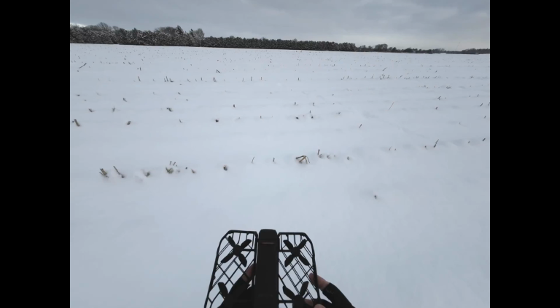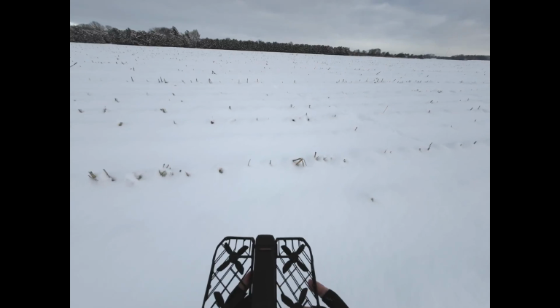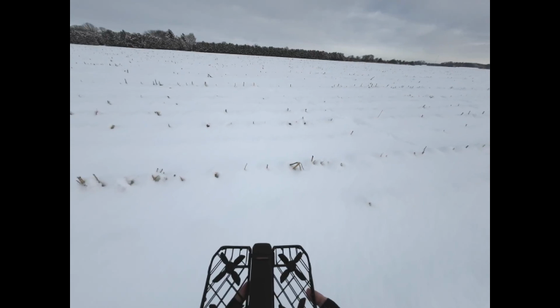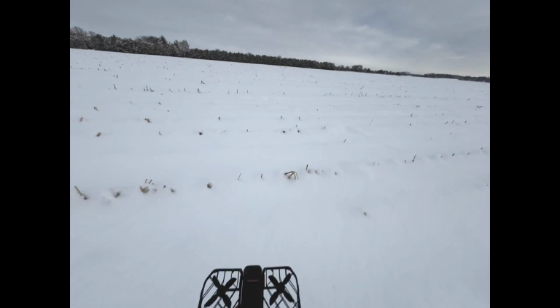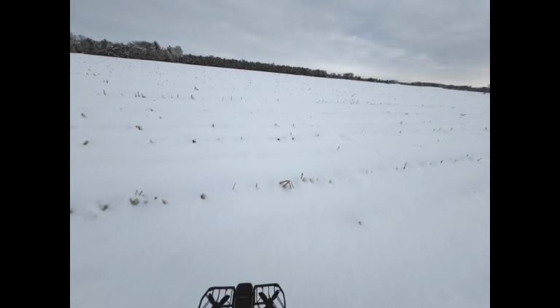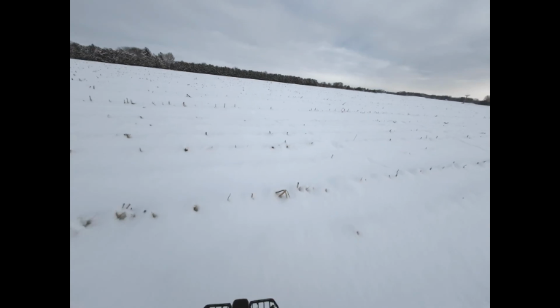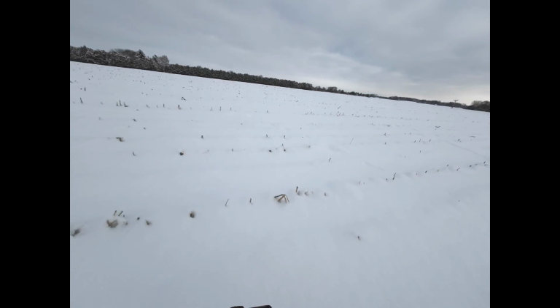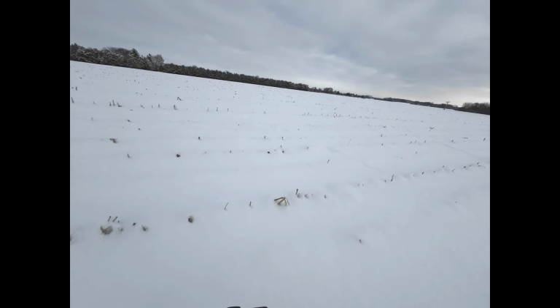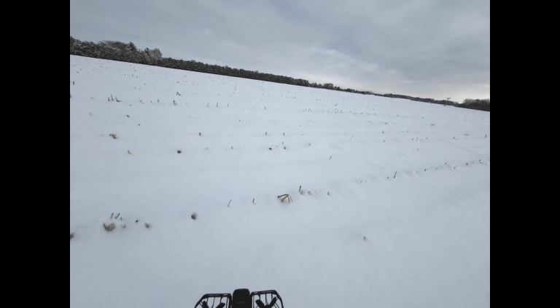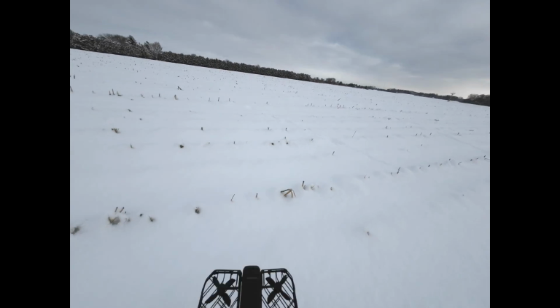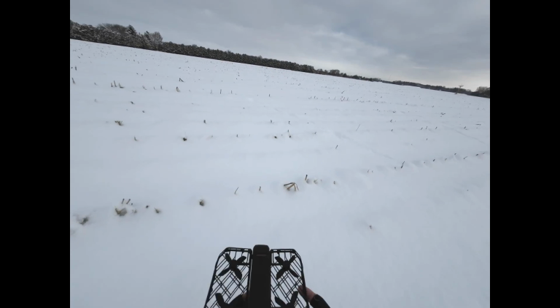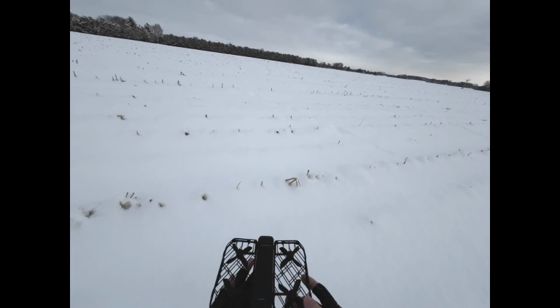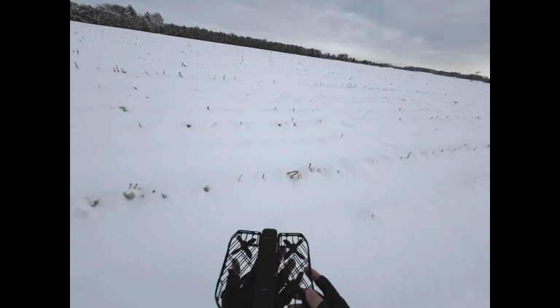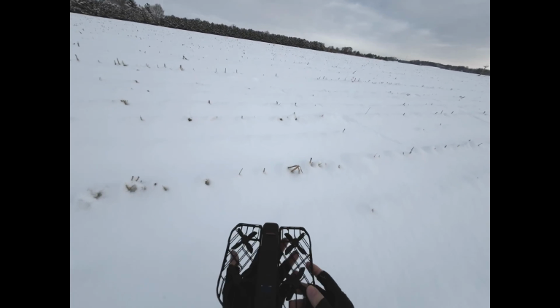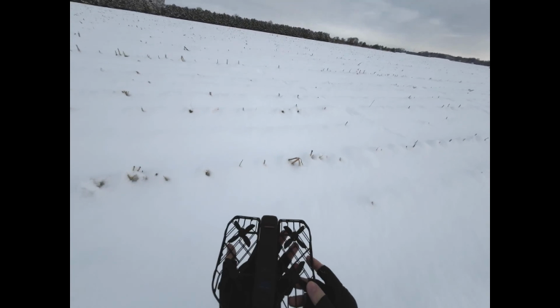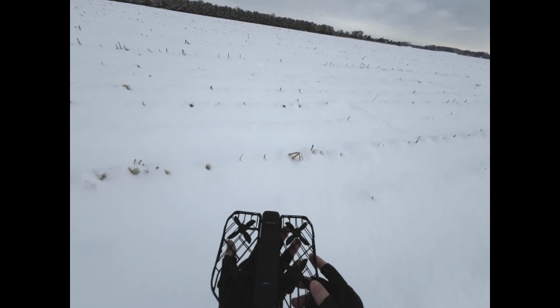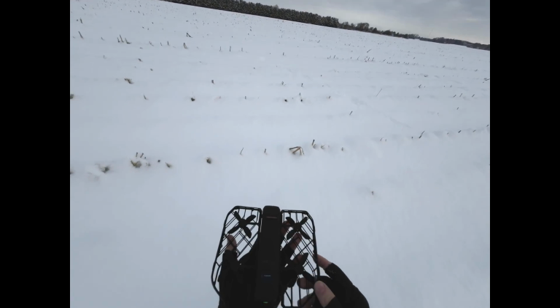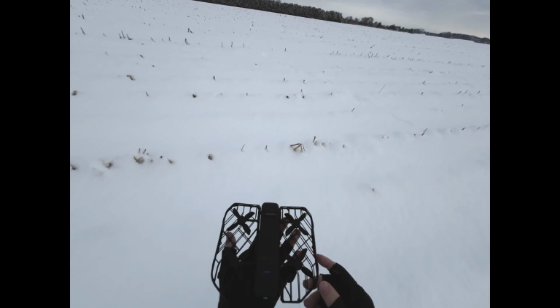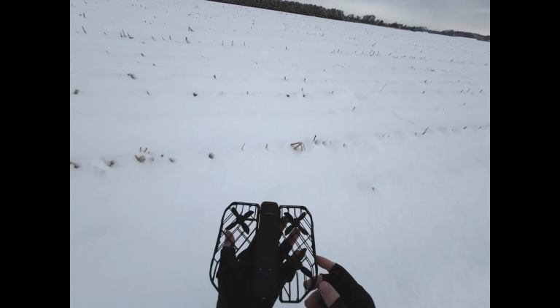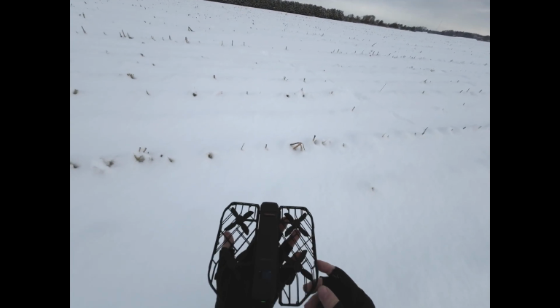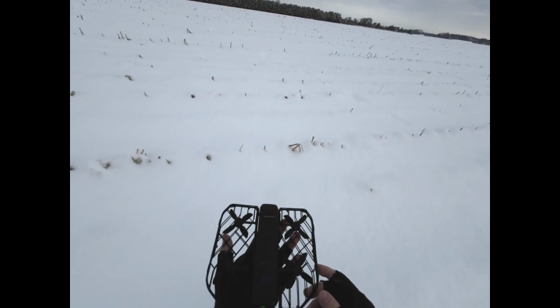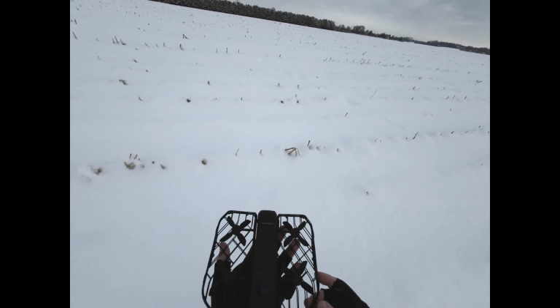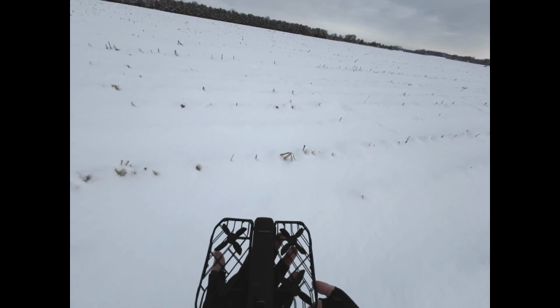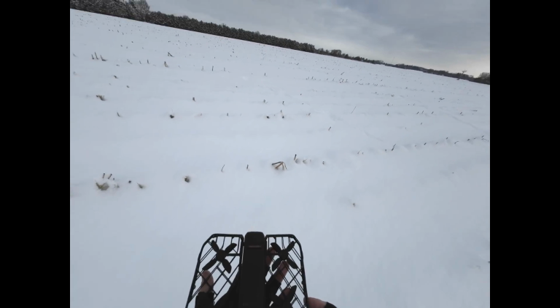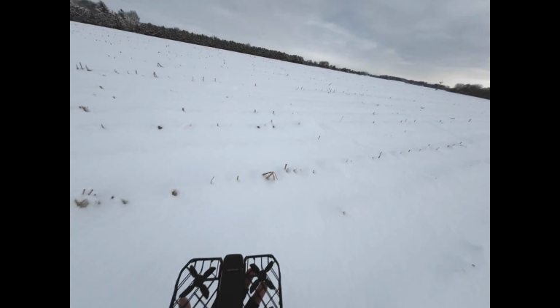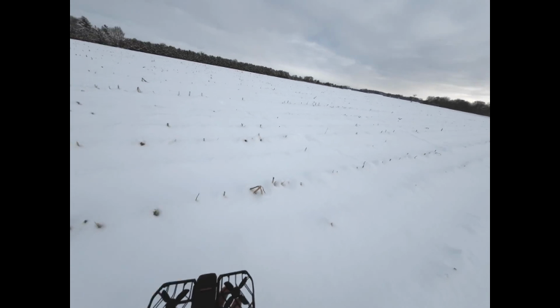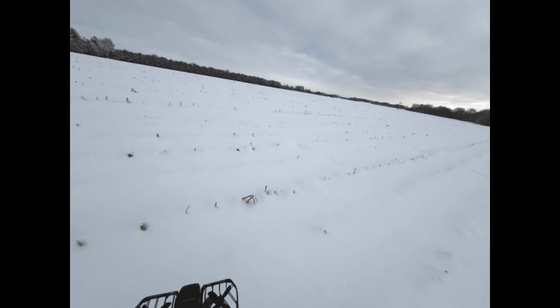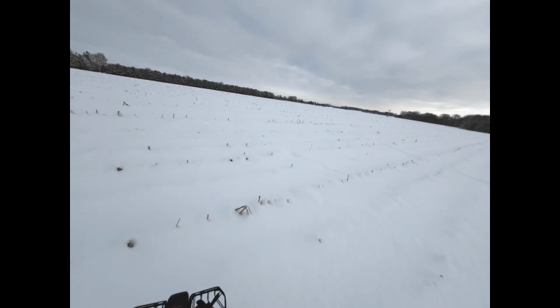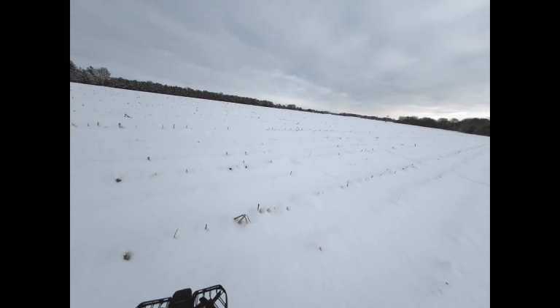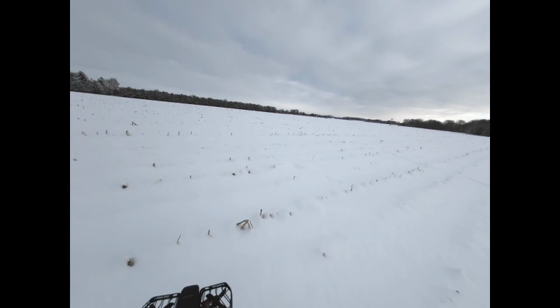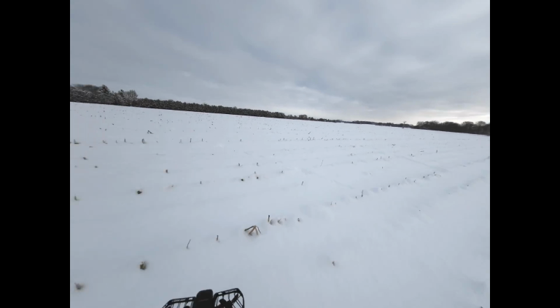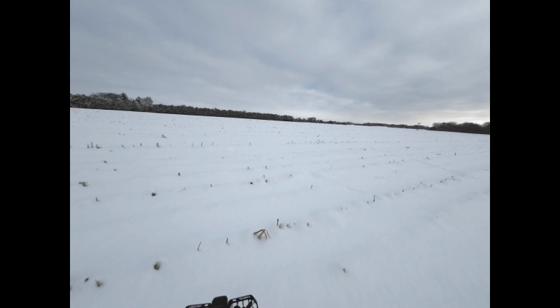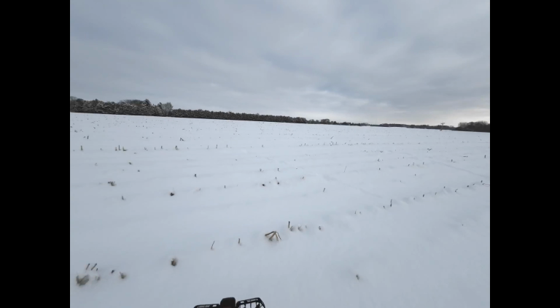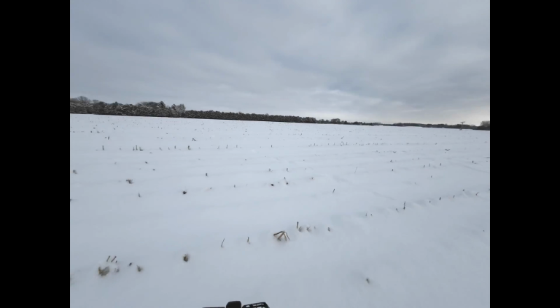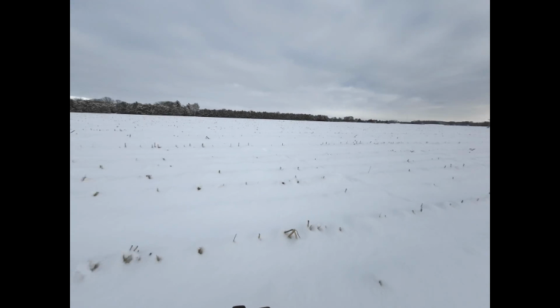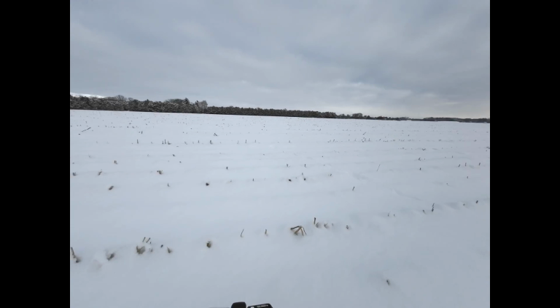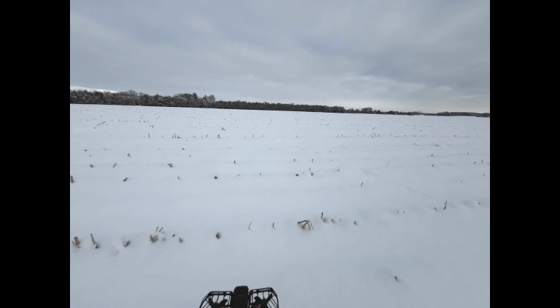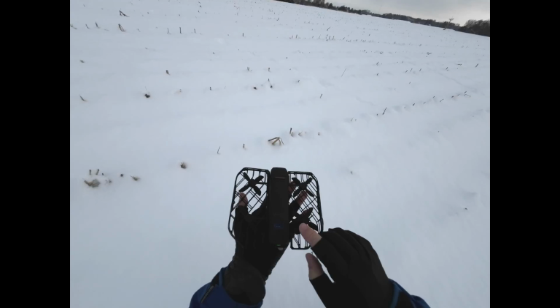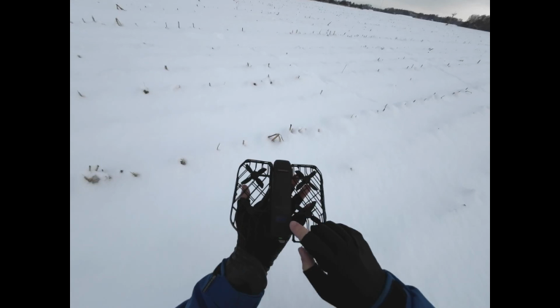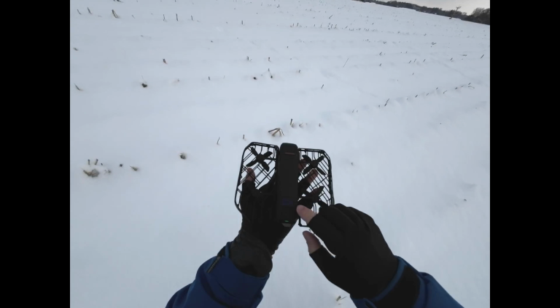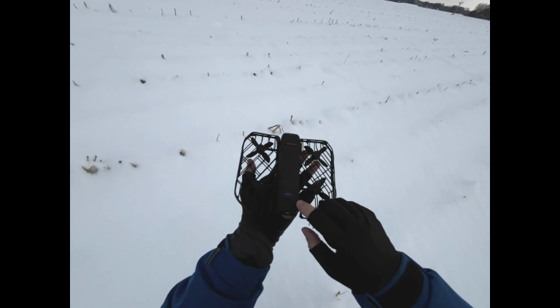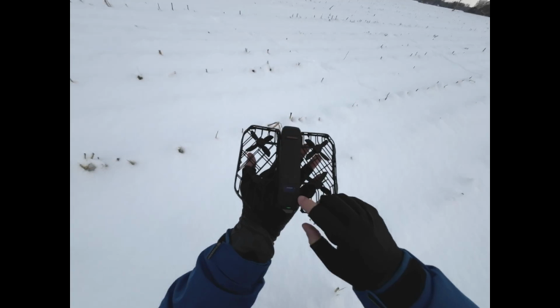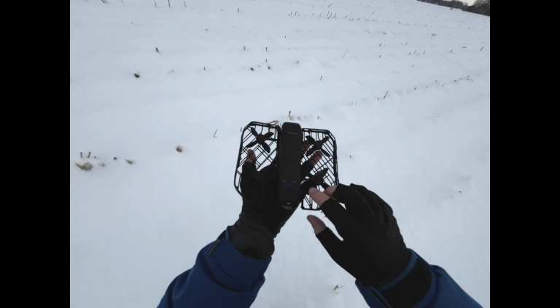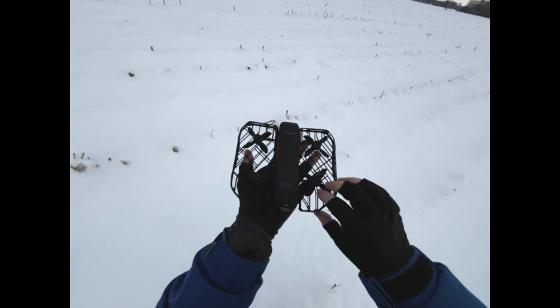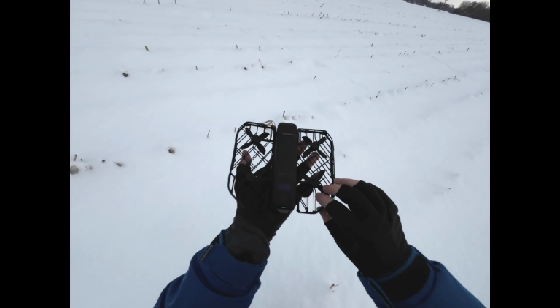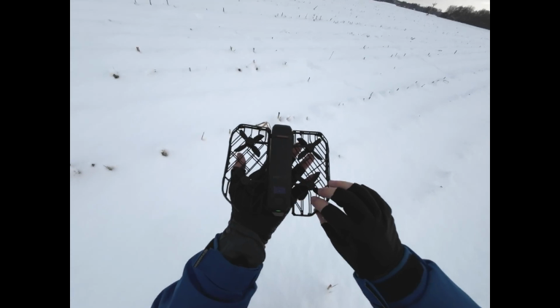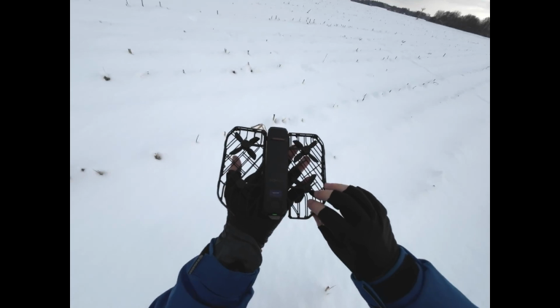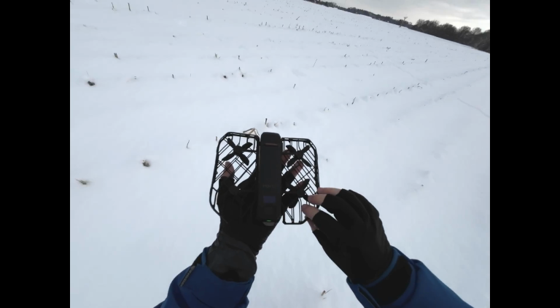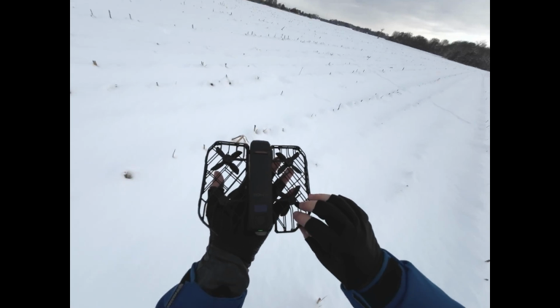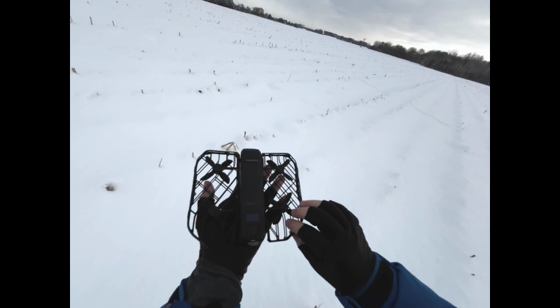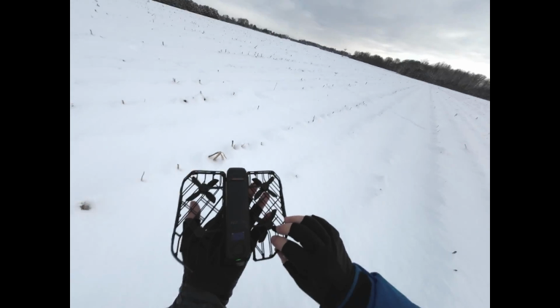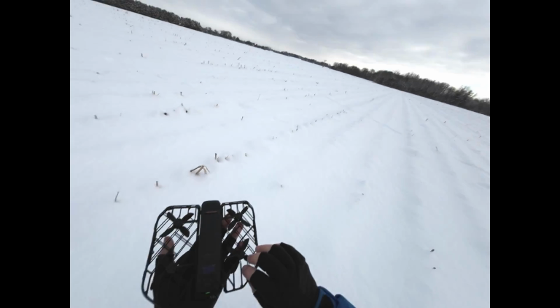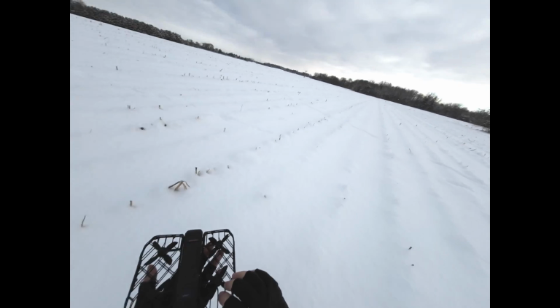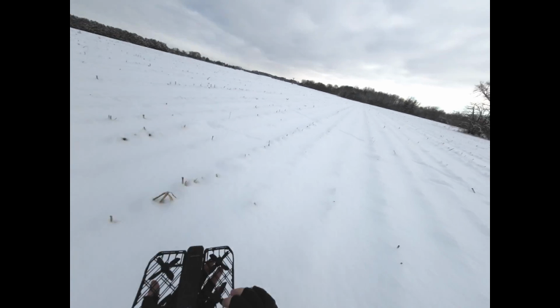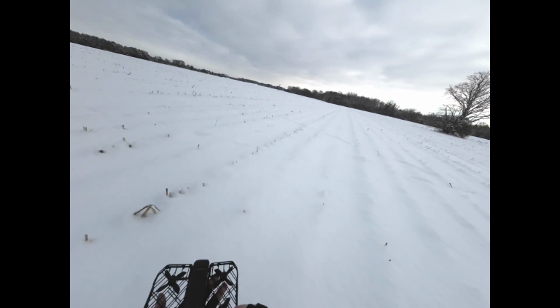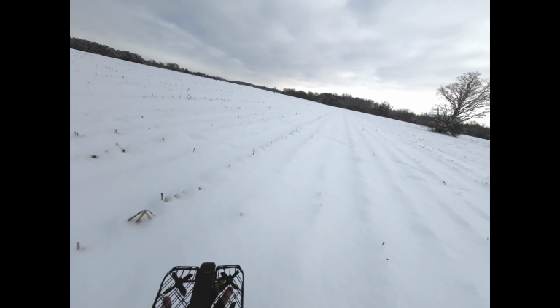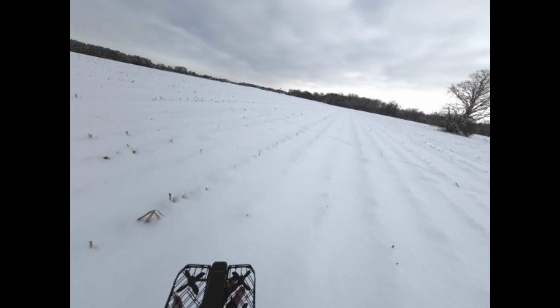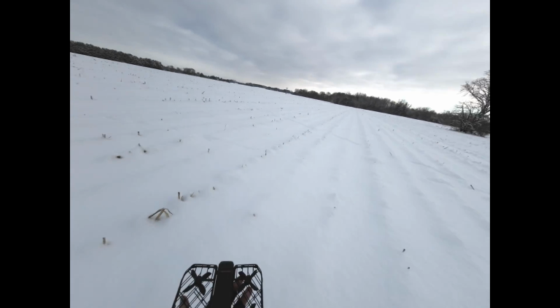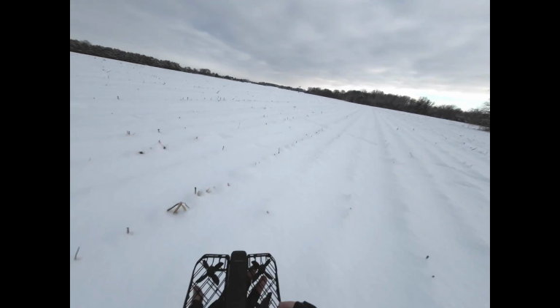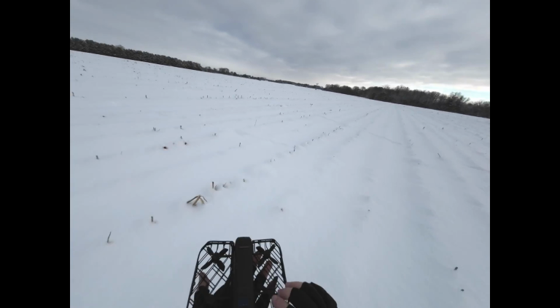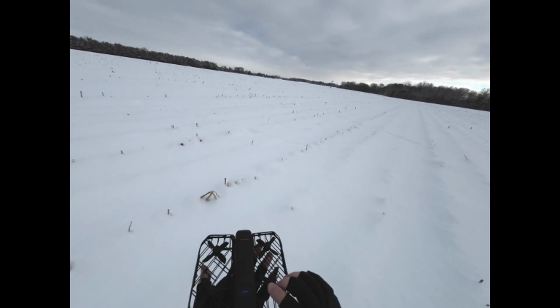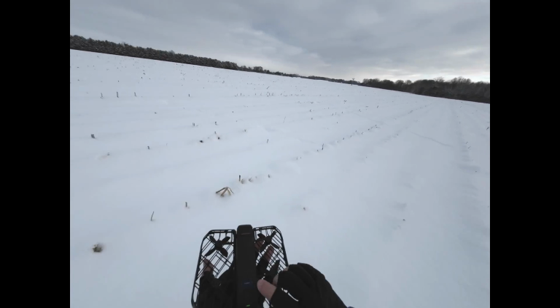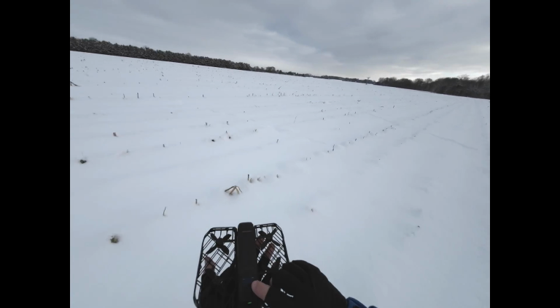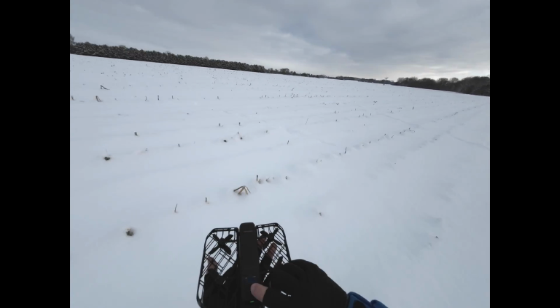So that went really well. This time I'm out in an open area and I set it to high this time. We'll see how it does.